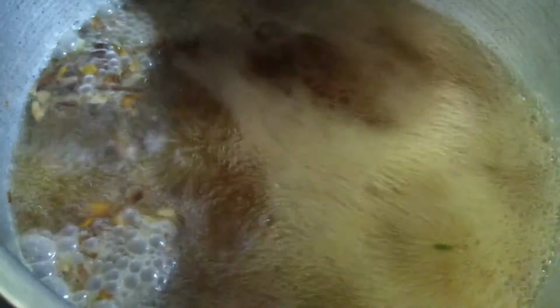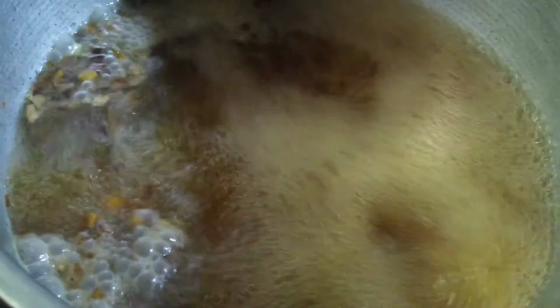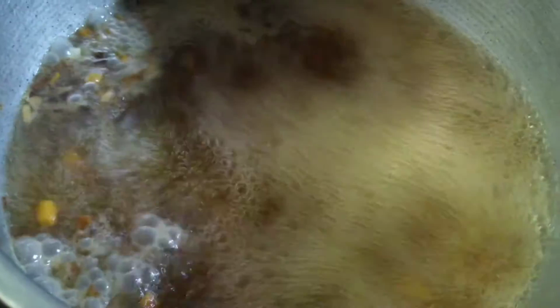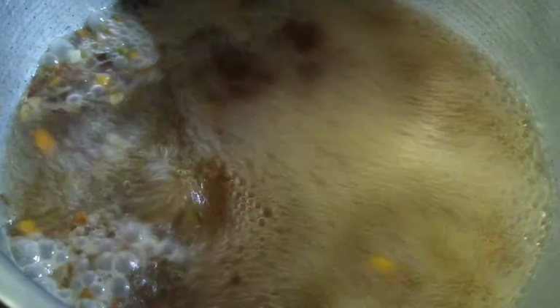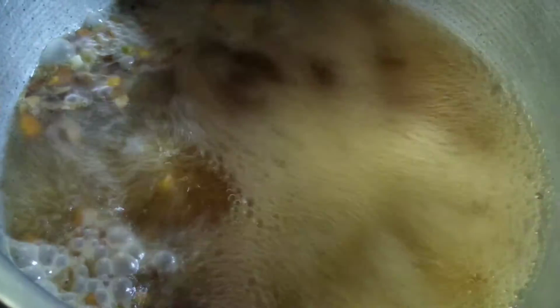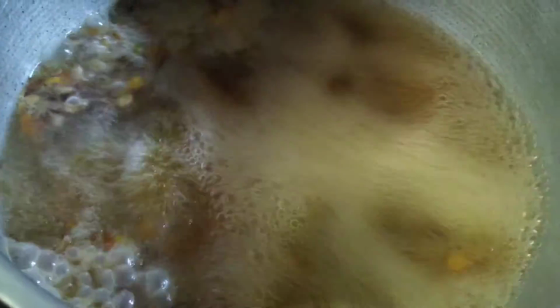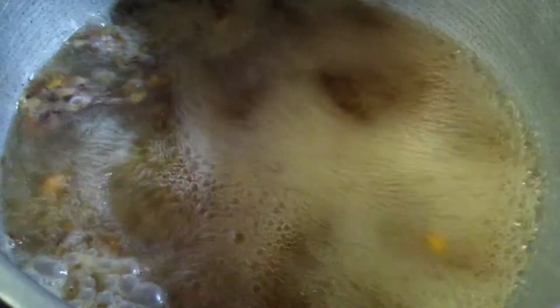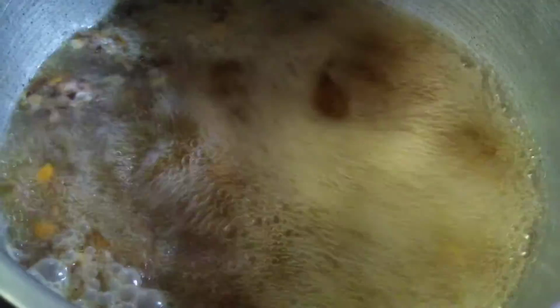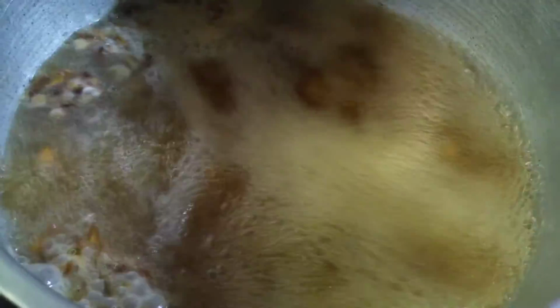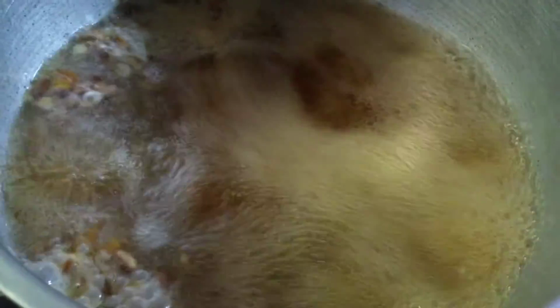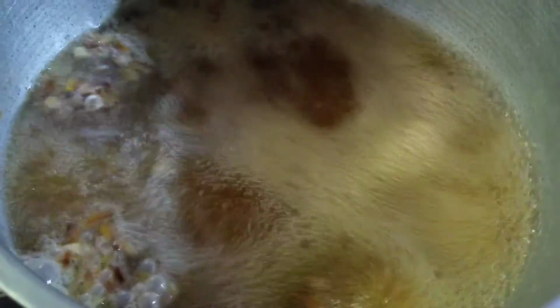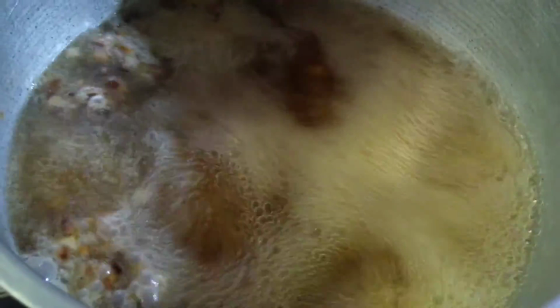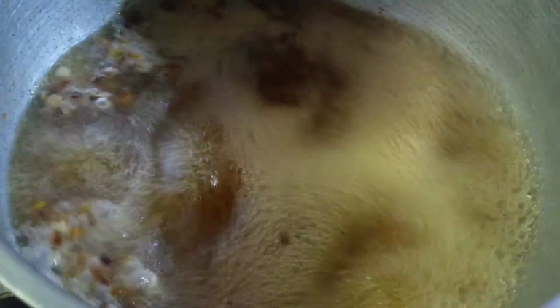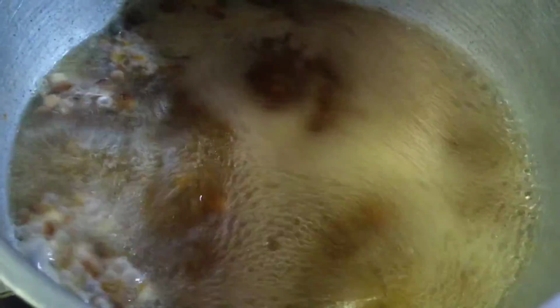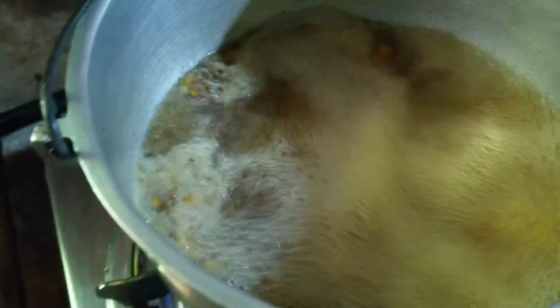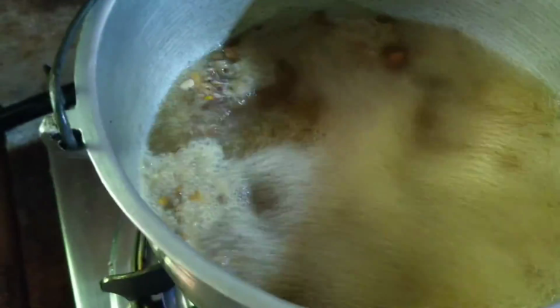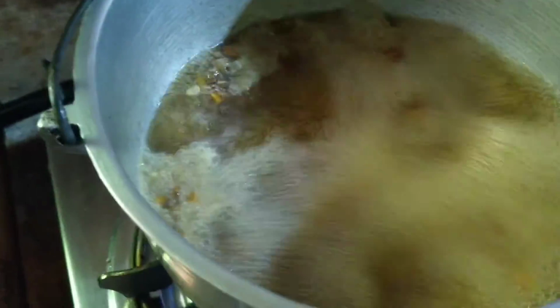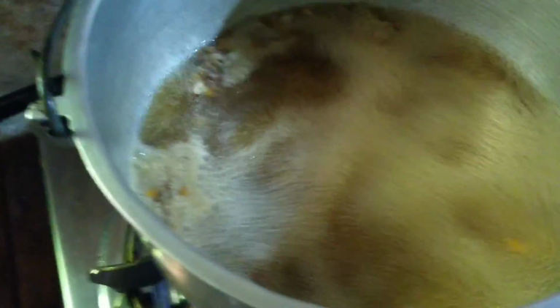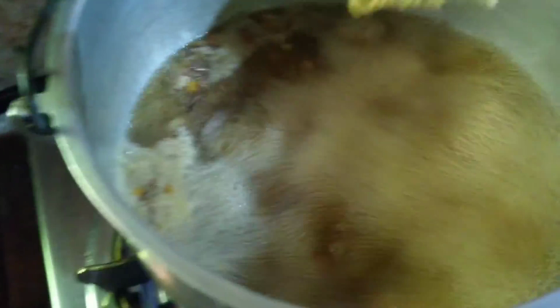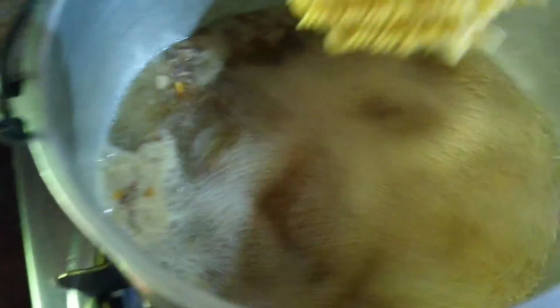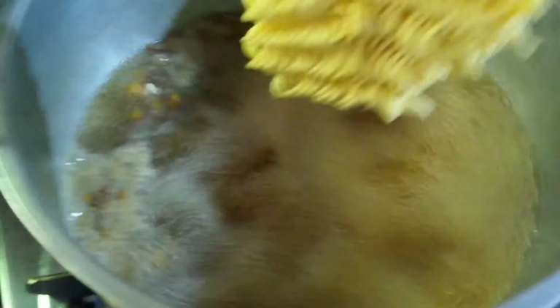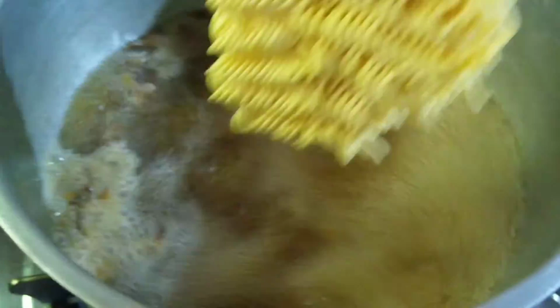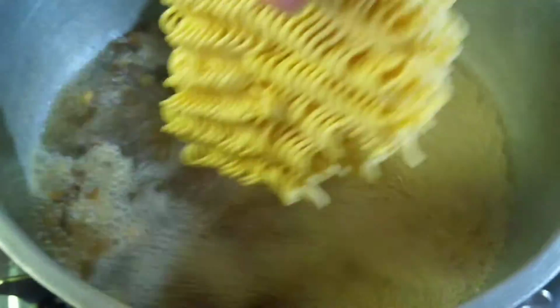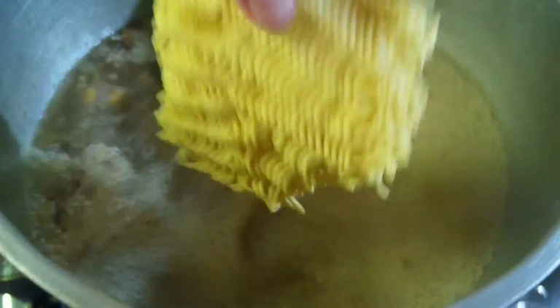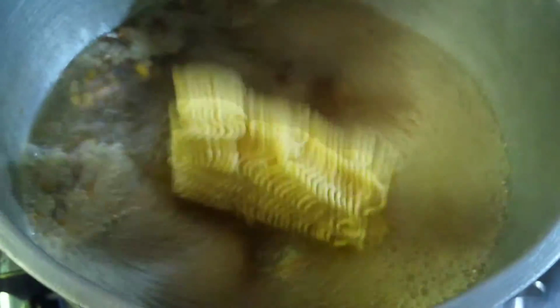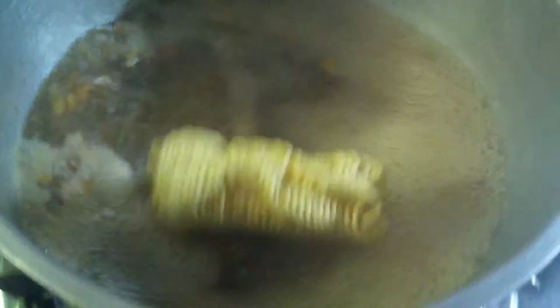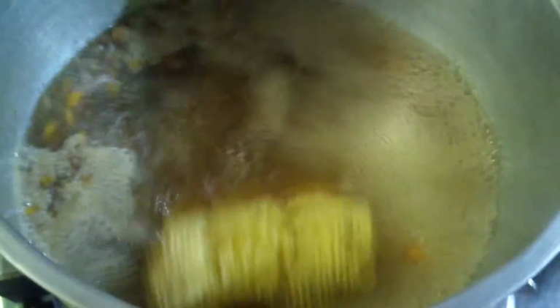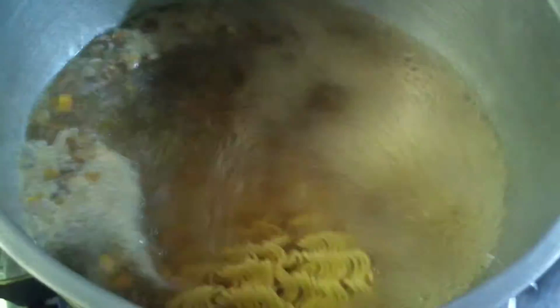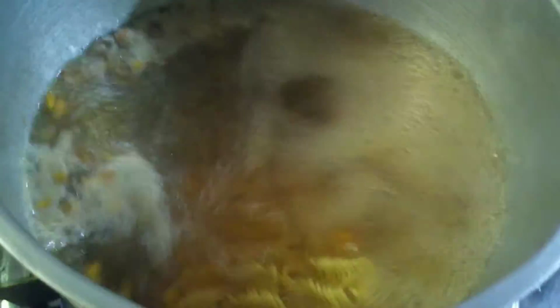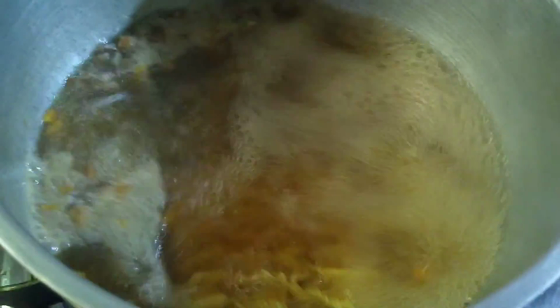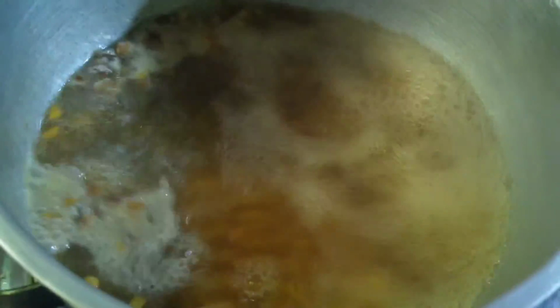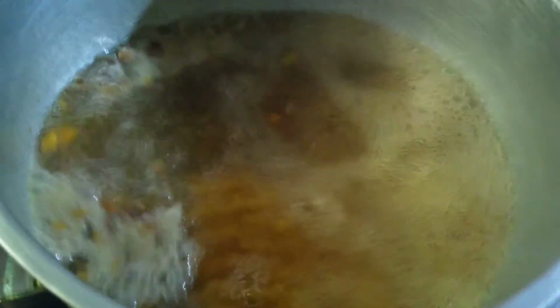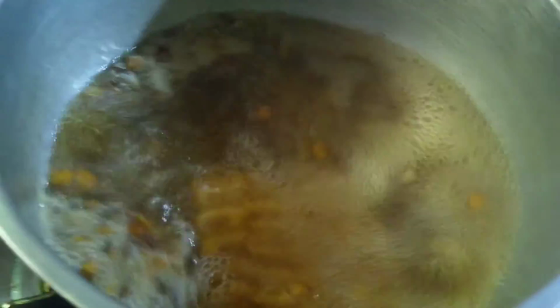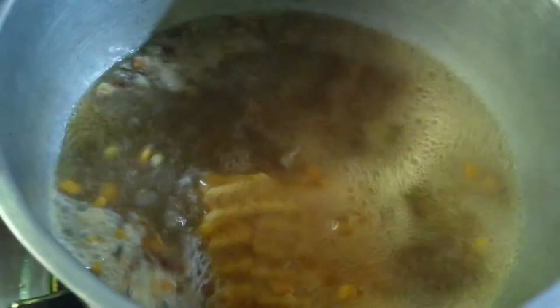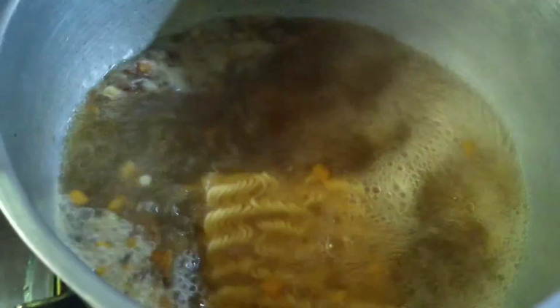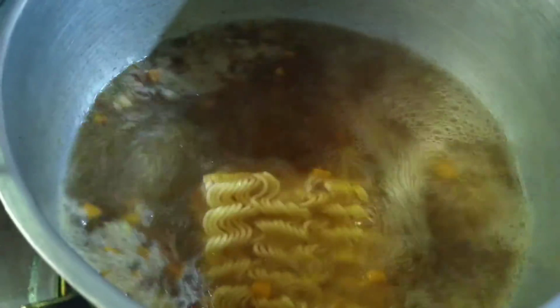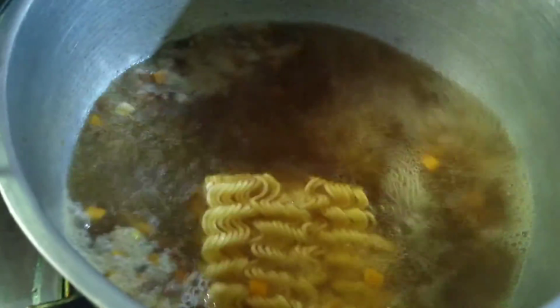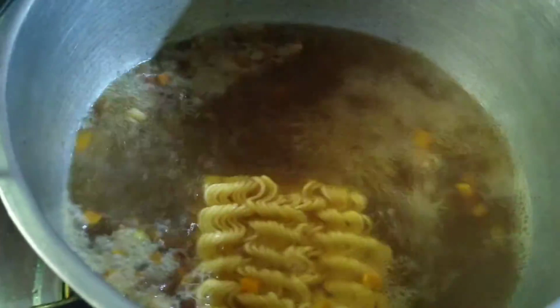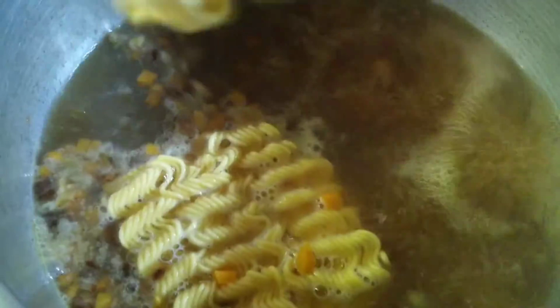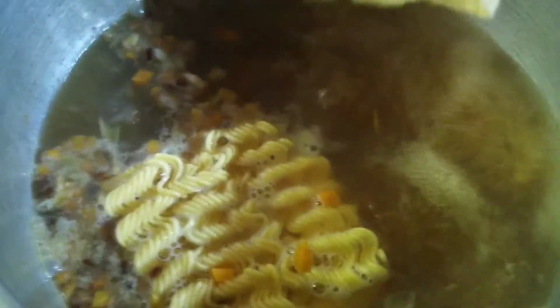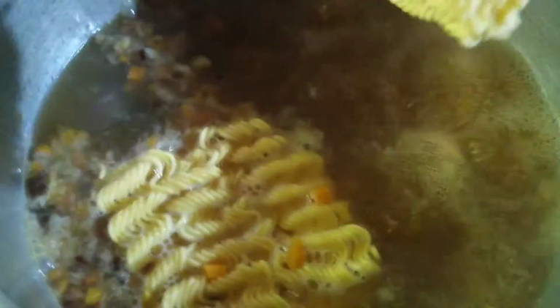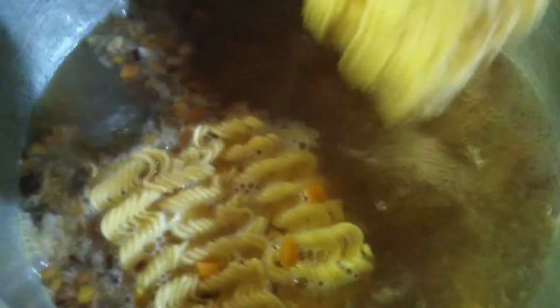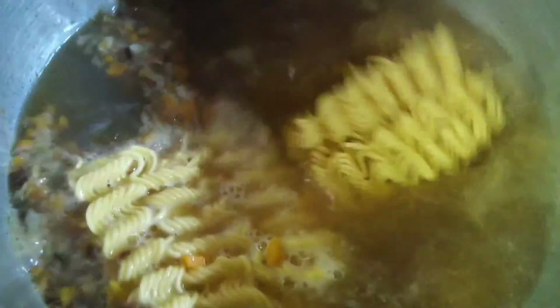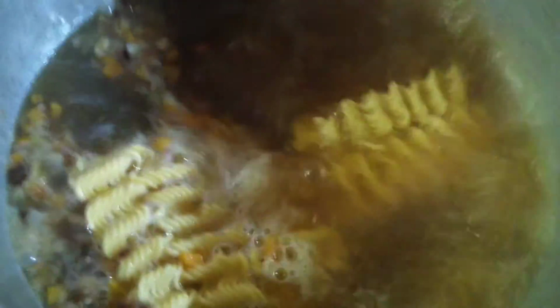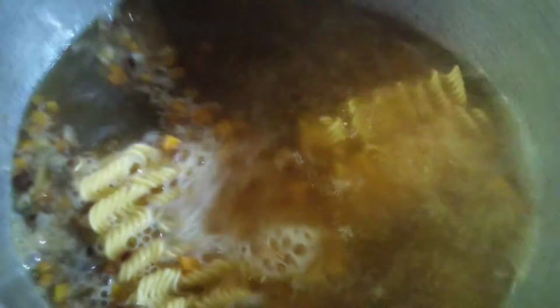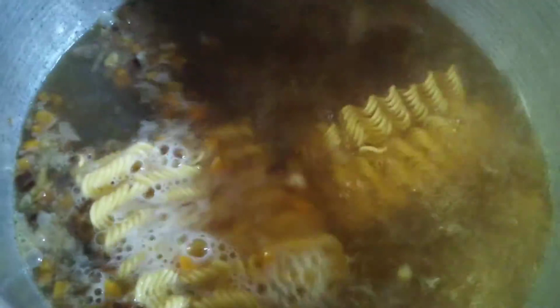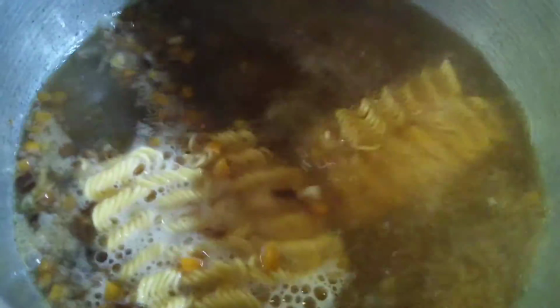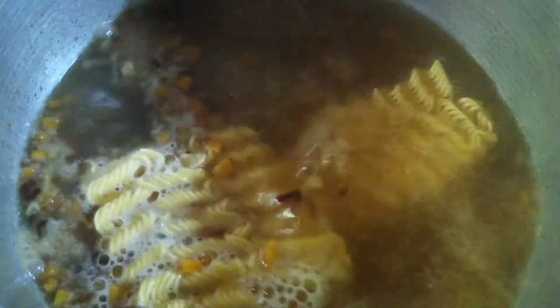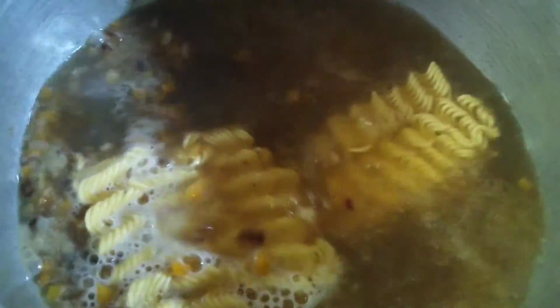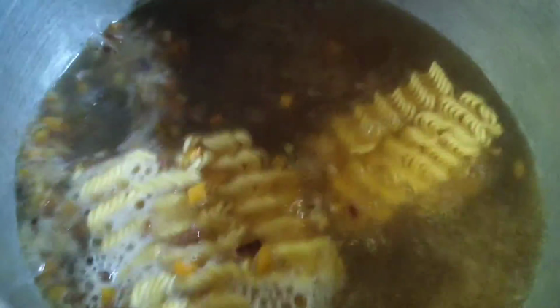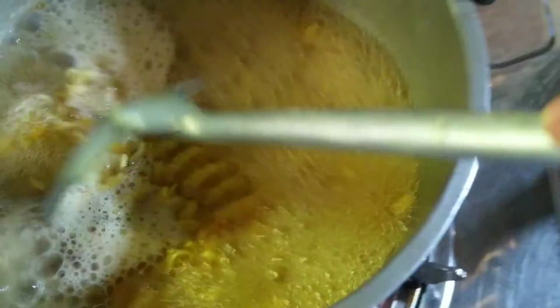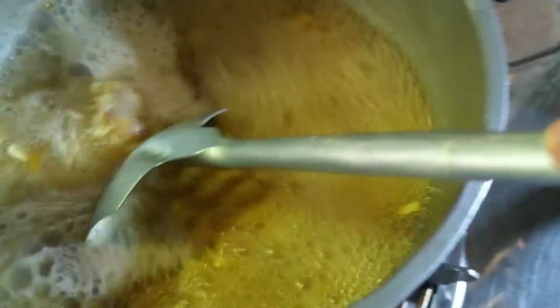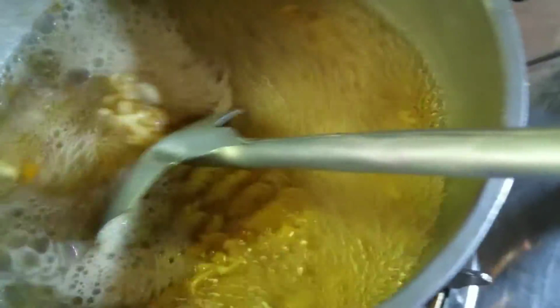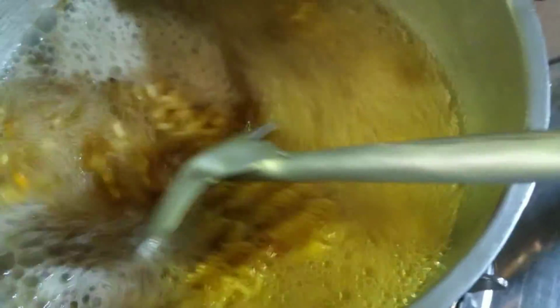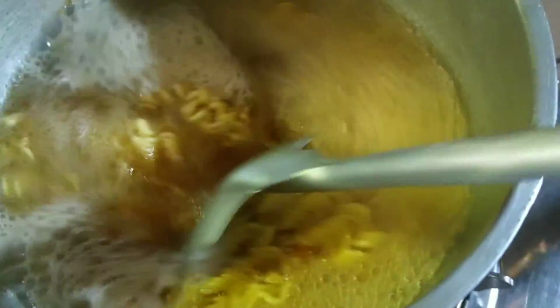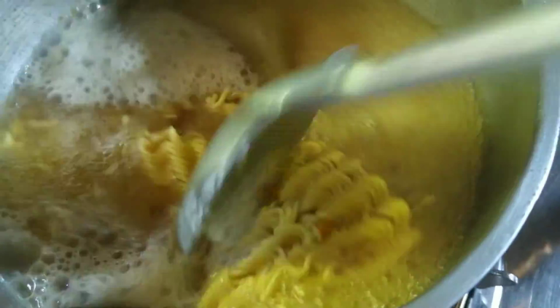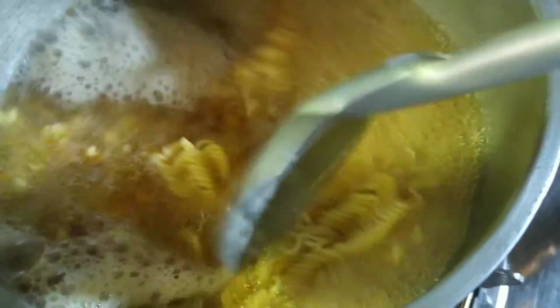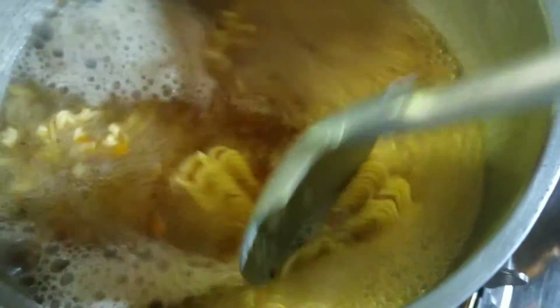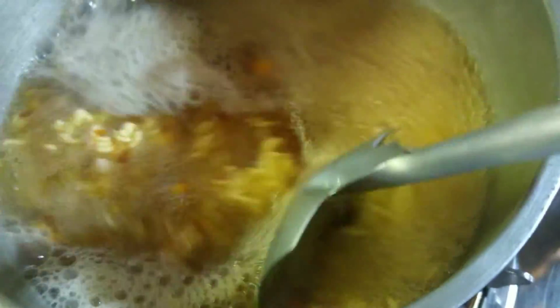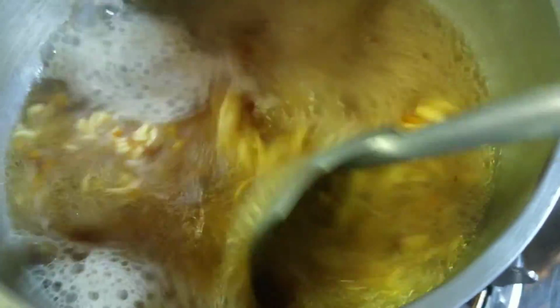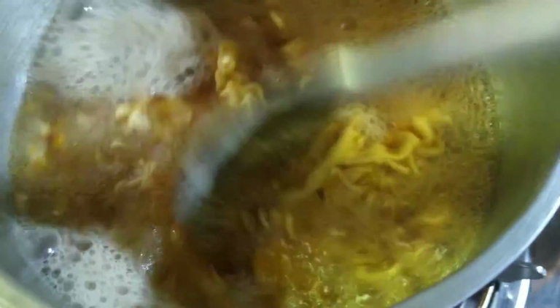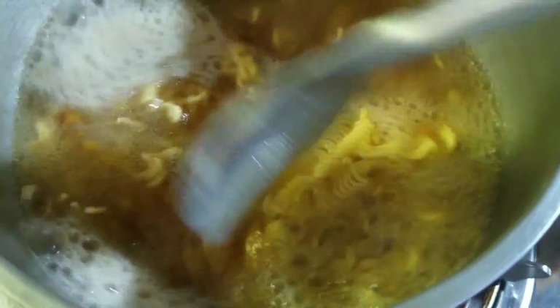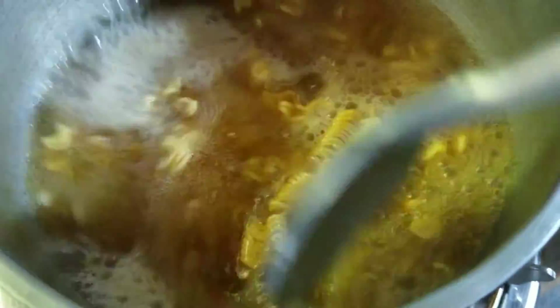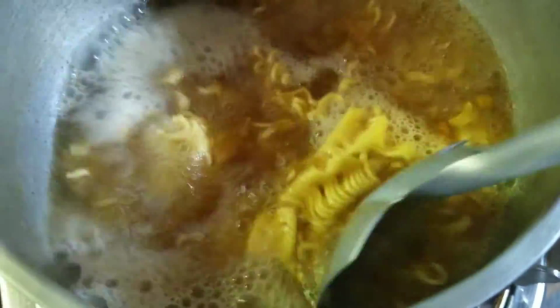Then bring it to boil and put the noodles in. I use two packets.